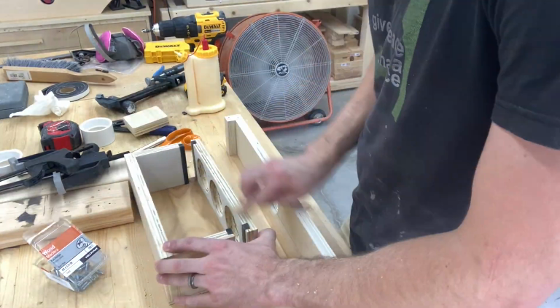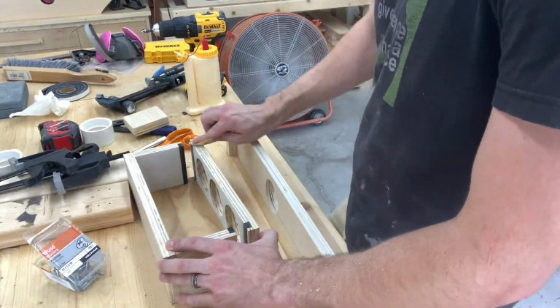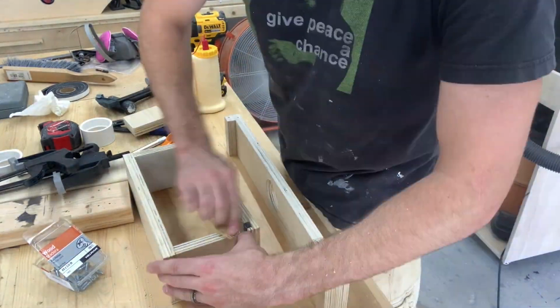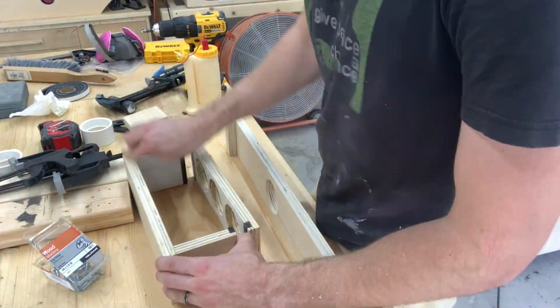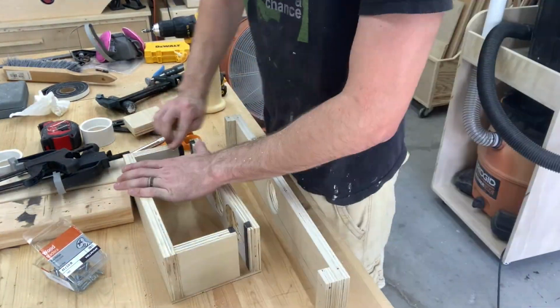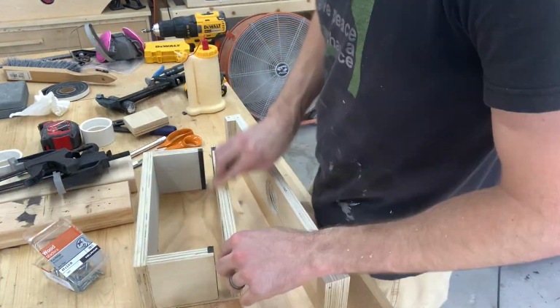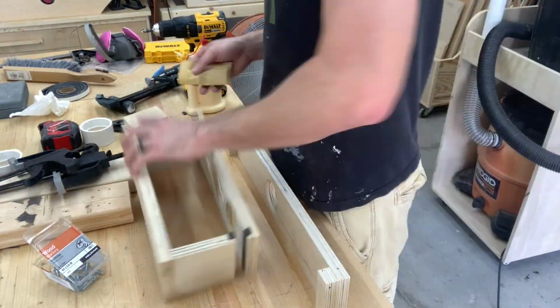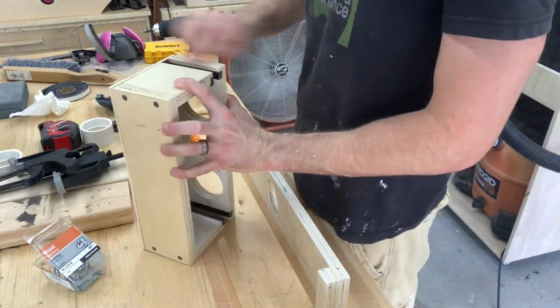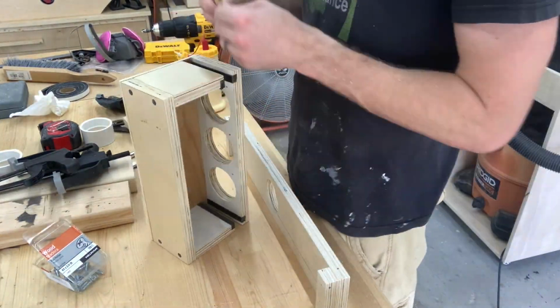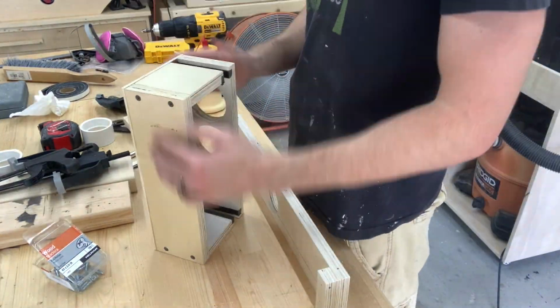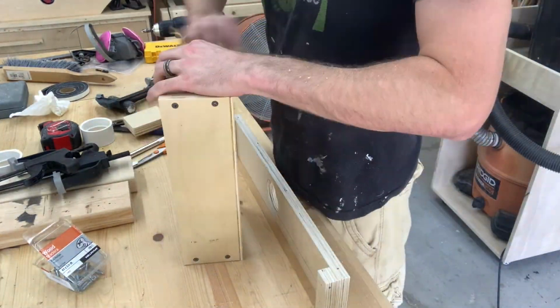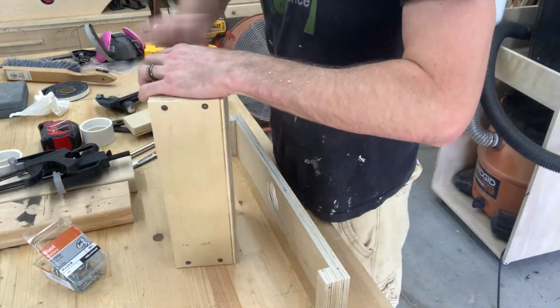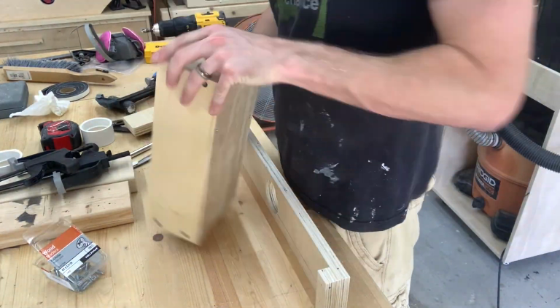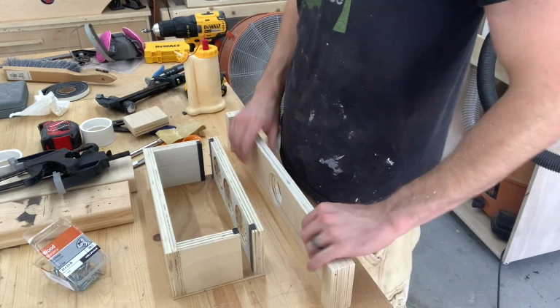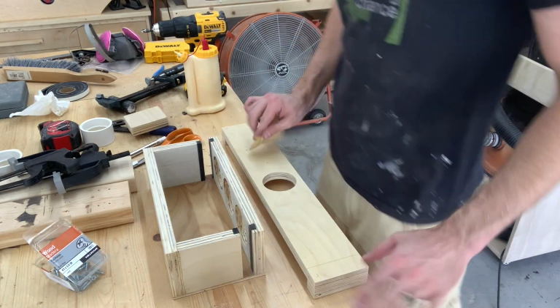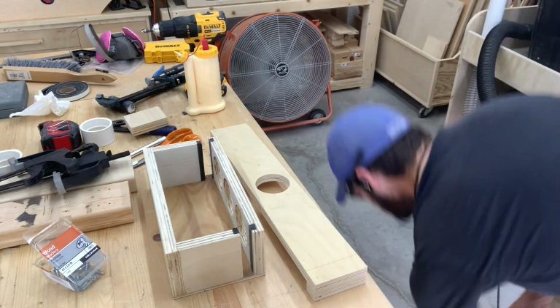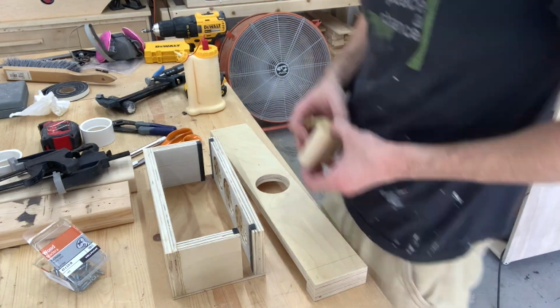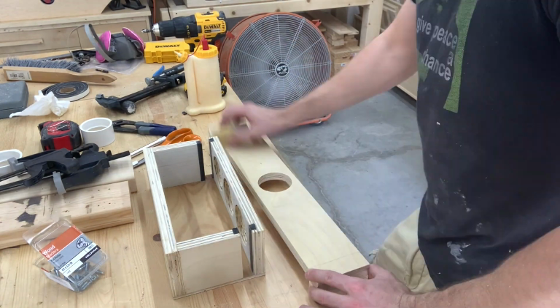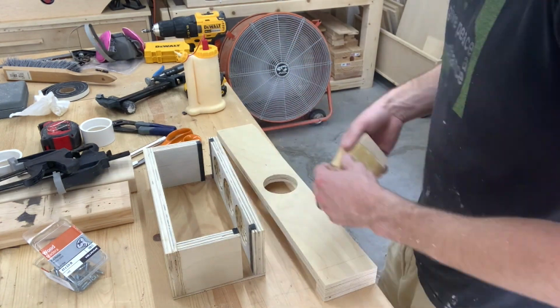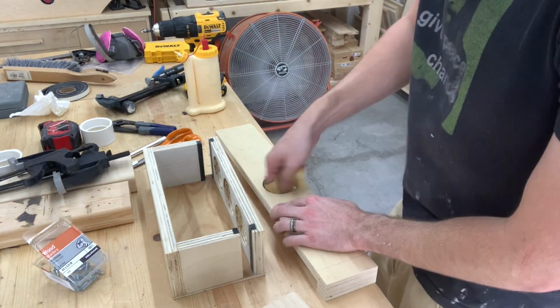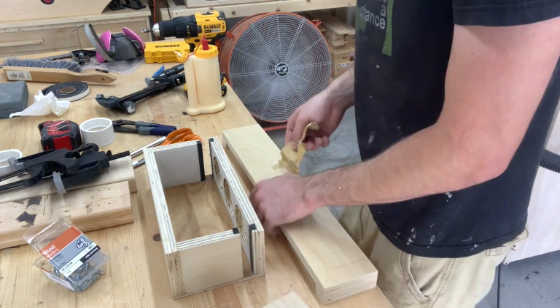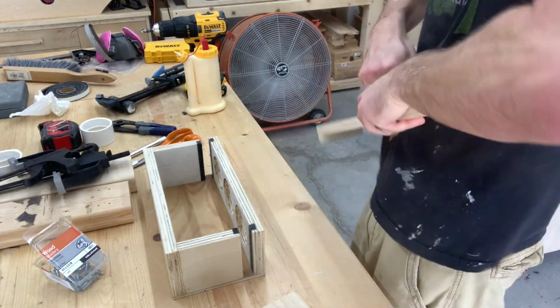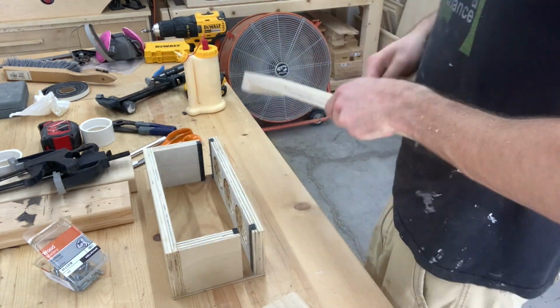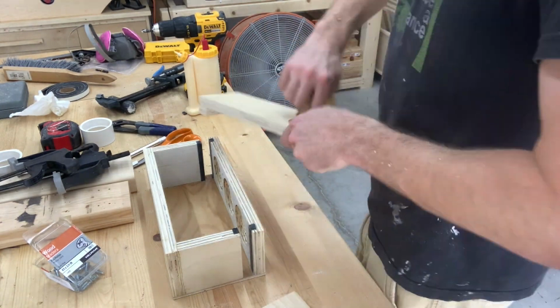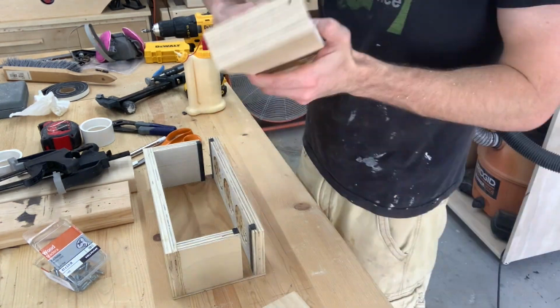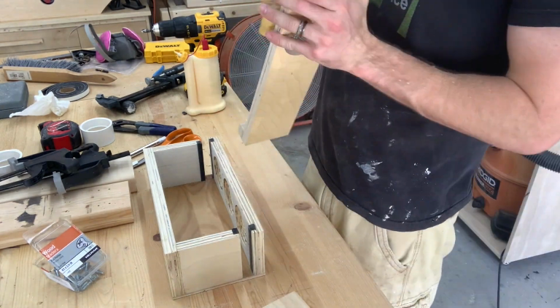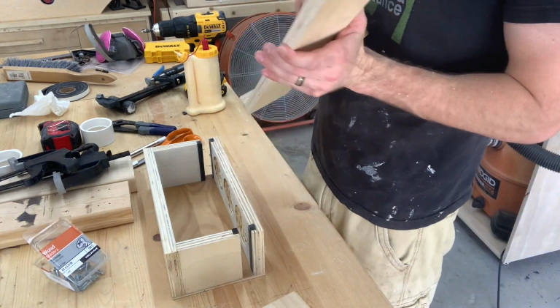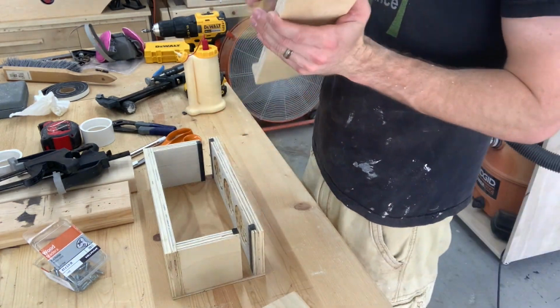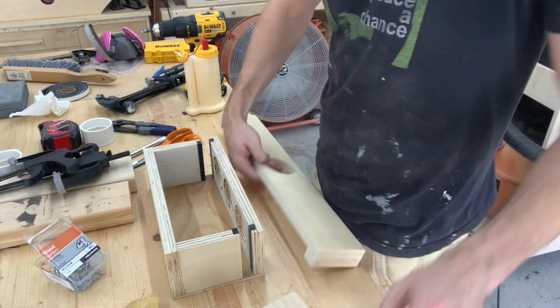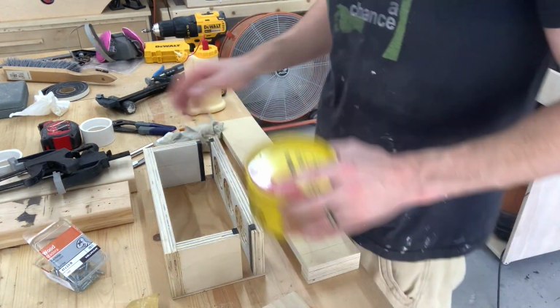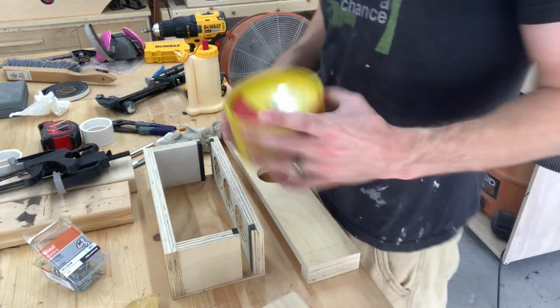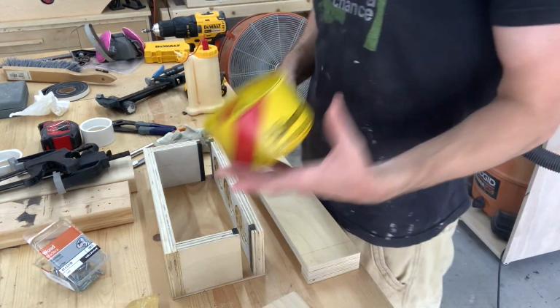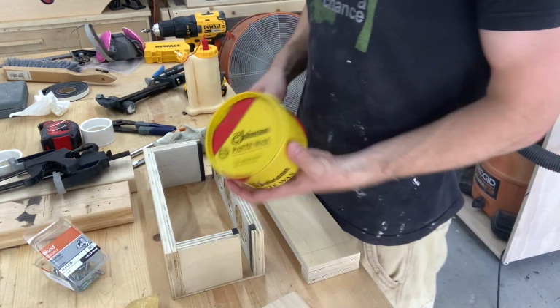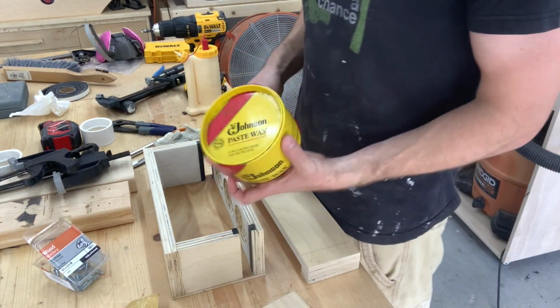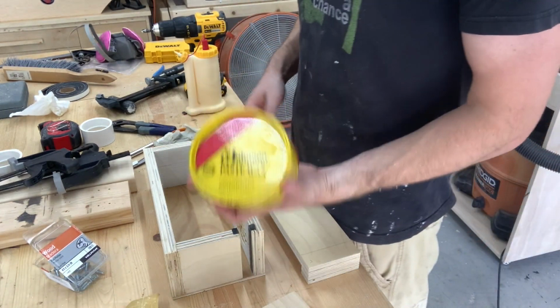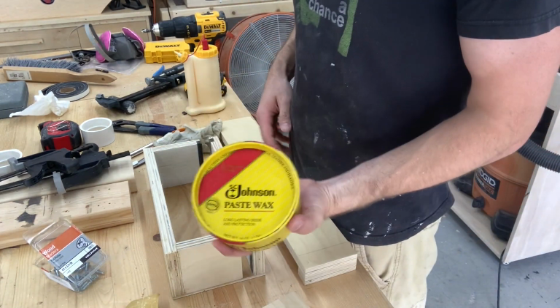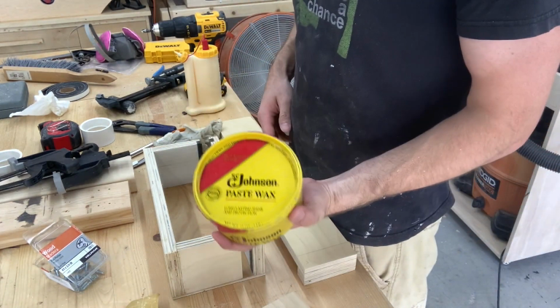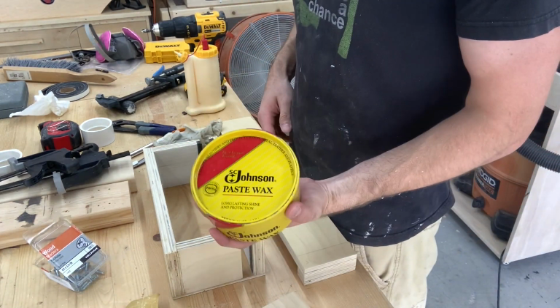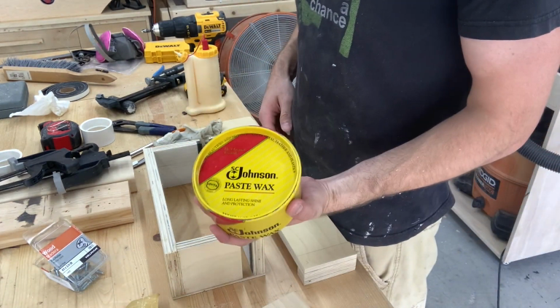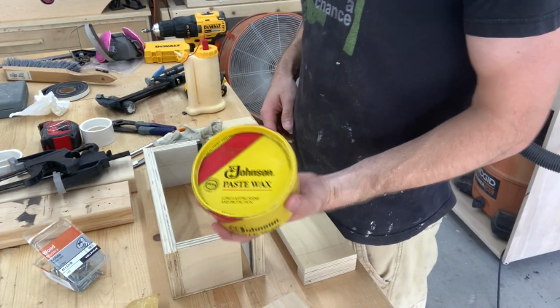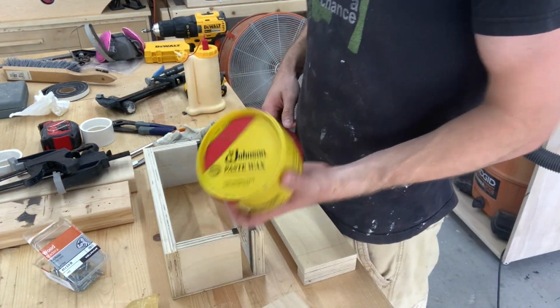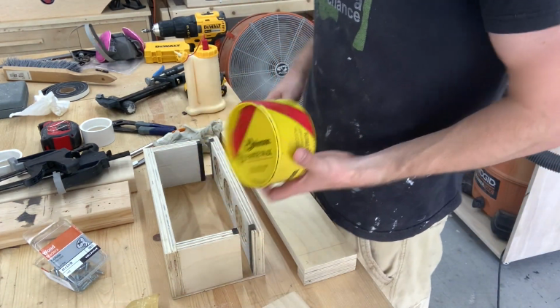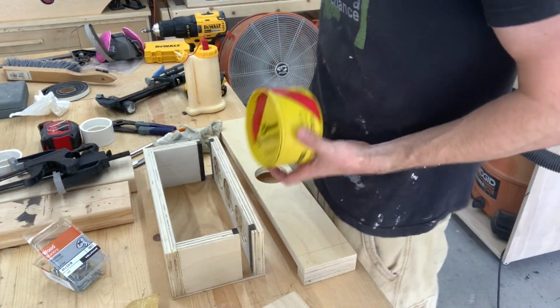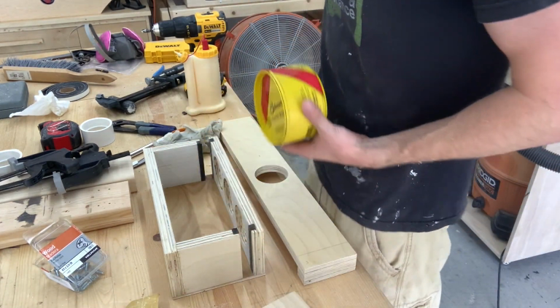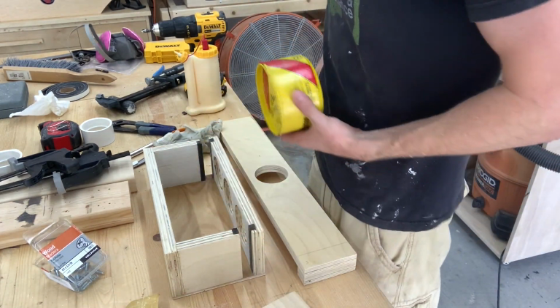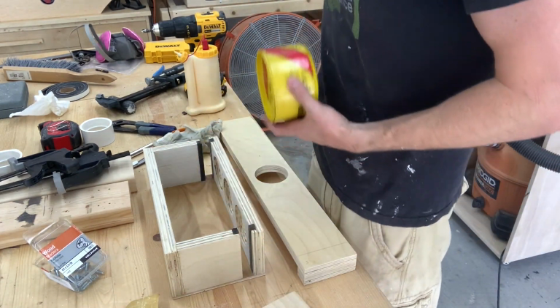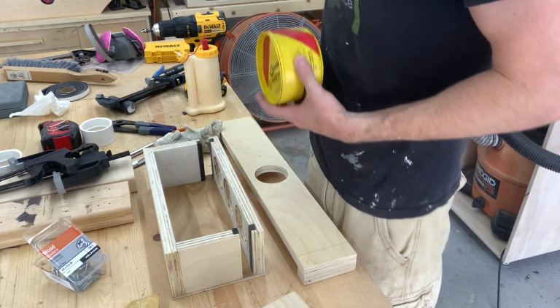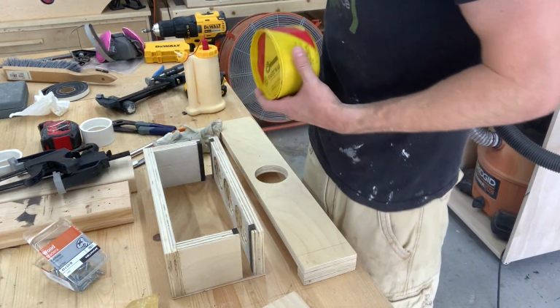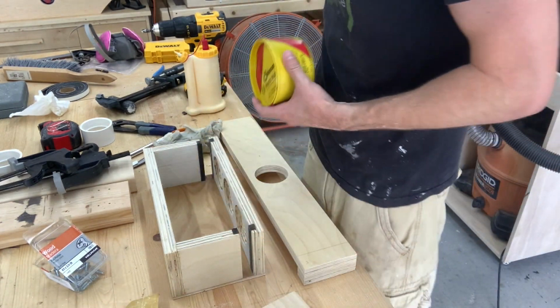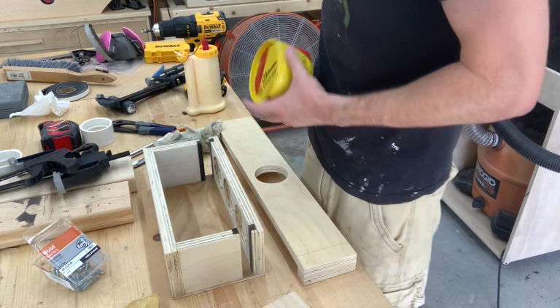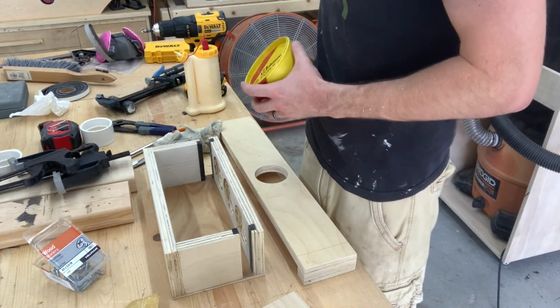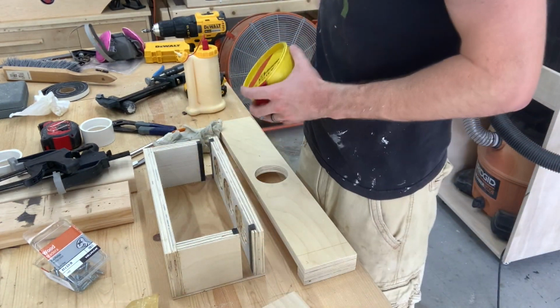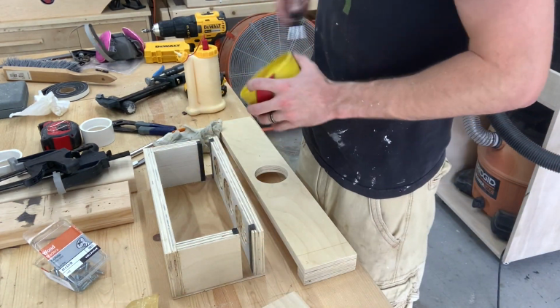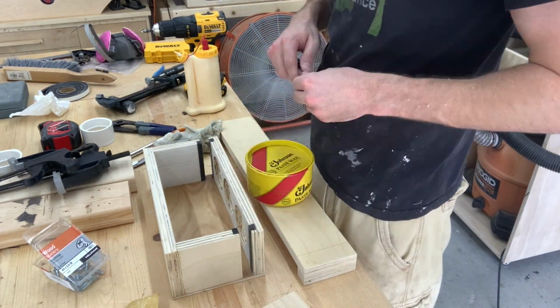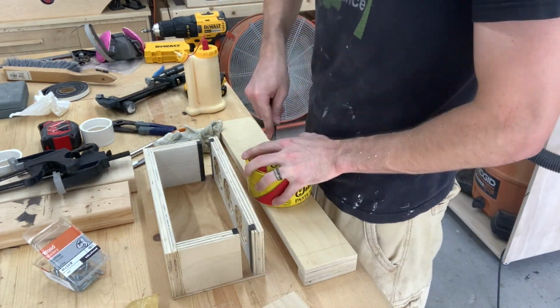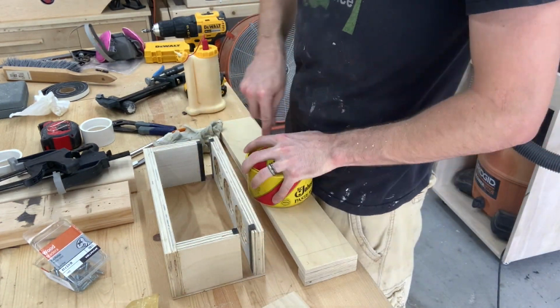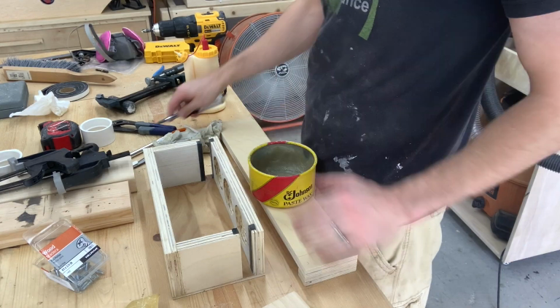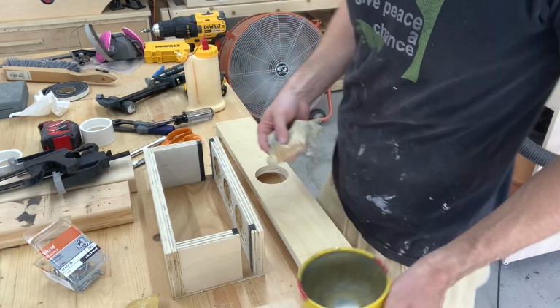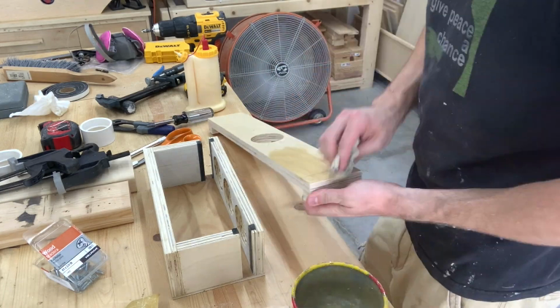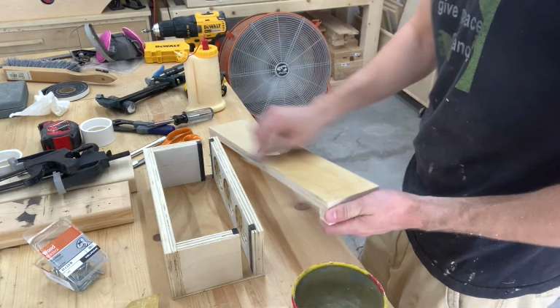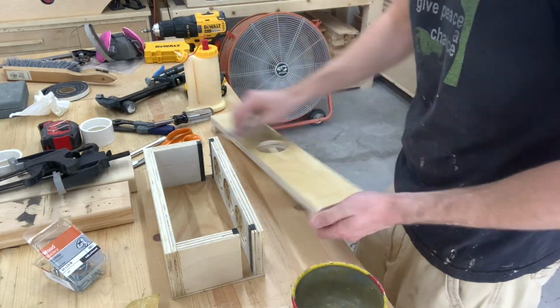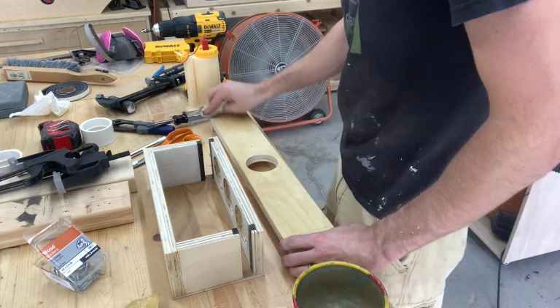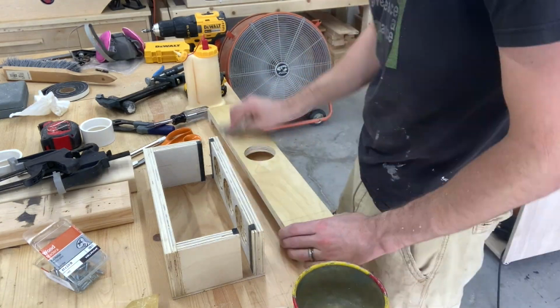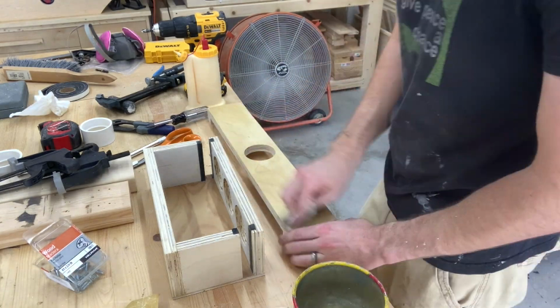After sanding with 220 grit sandpaper, I'm applying some Johnson's Paste Wax. It makes a huge difference on wood-to-wood surfaces.